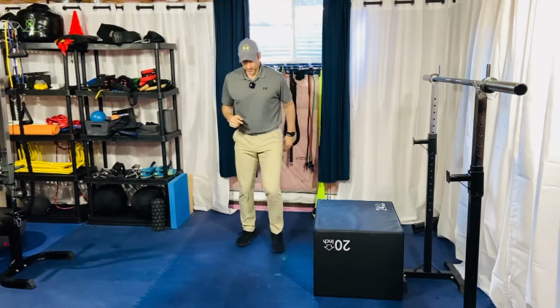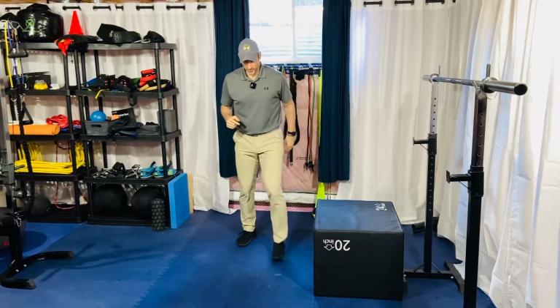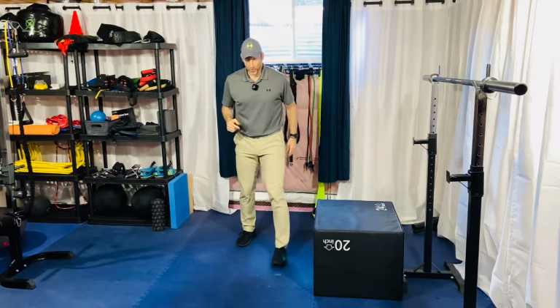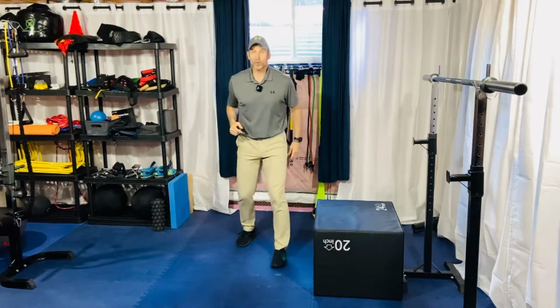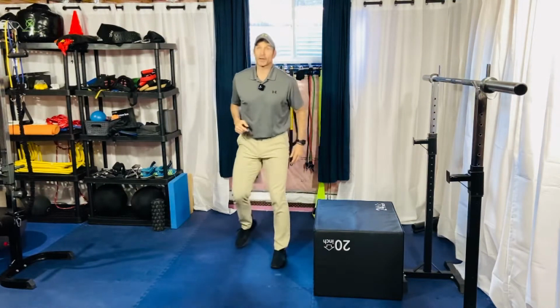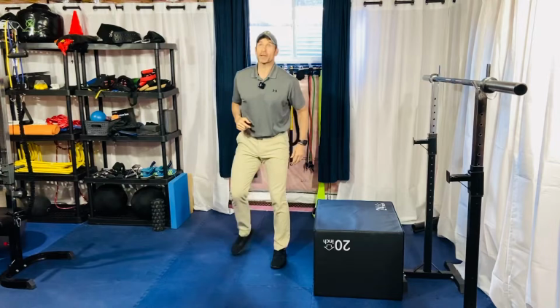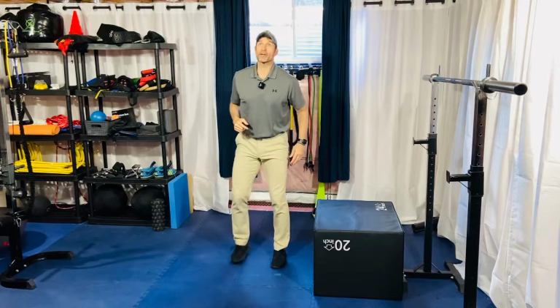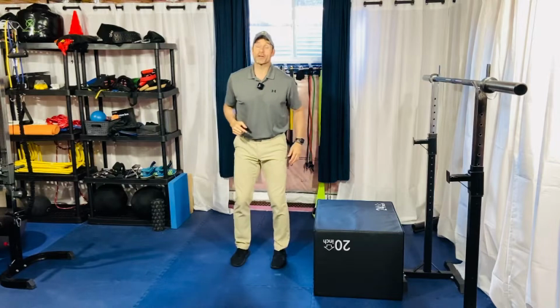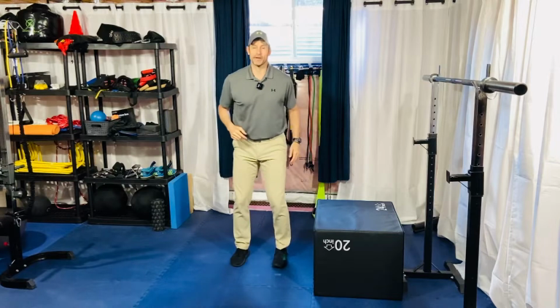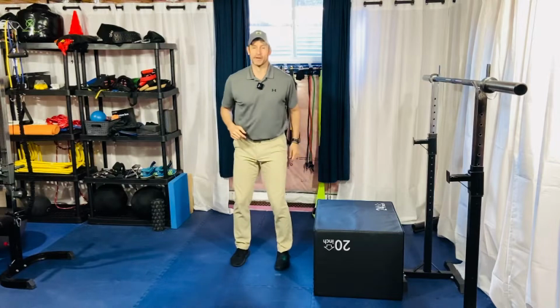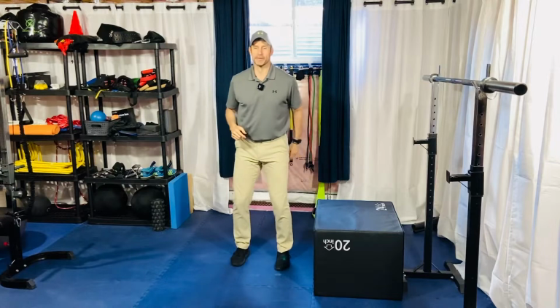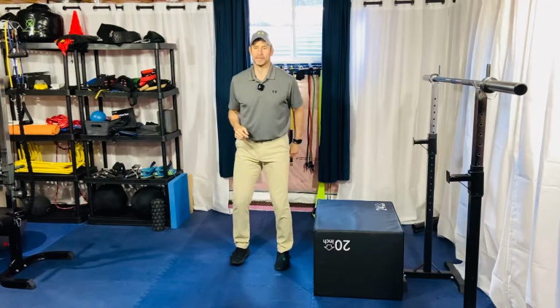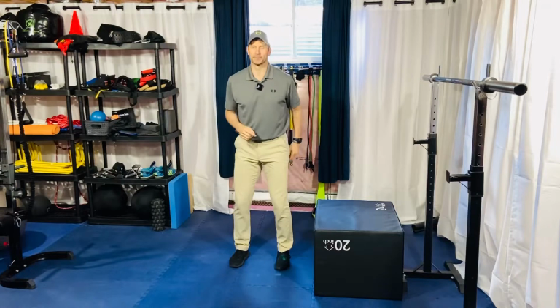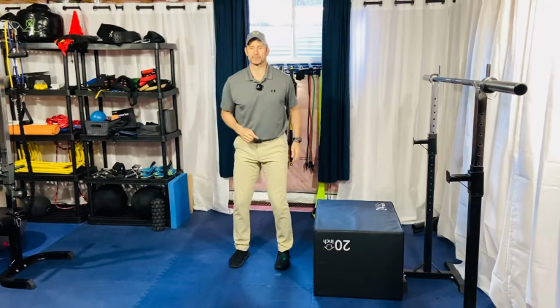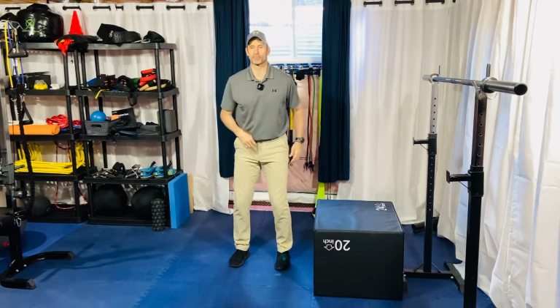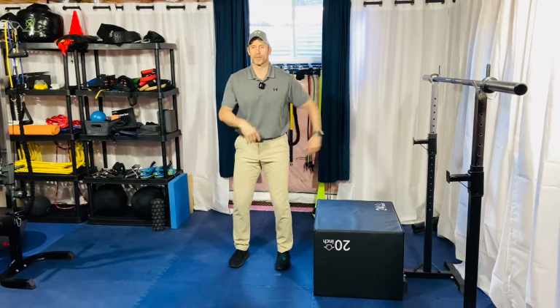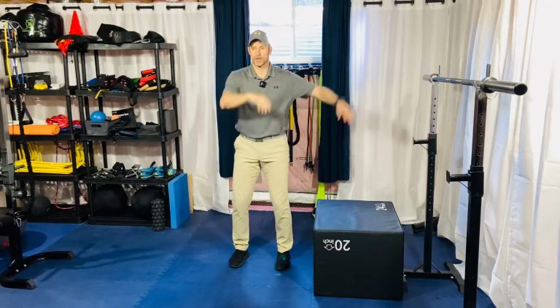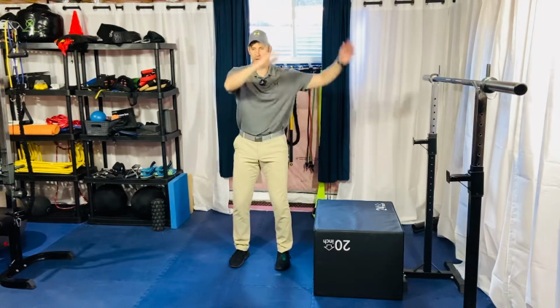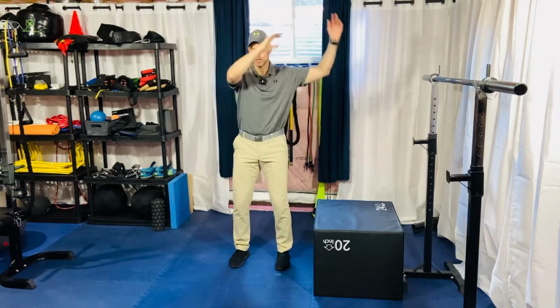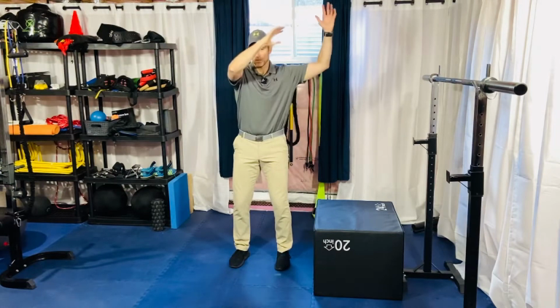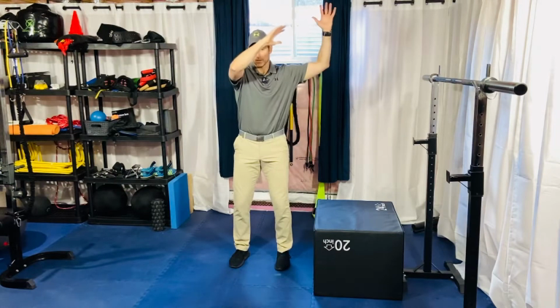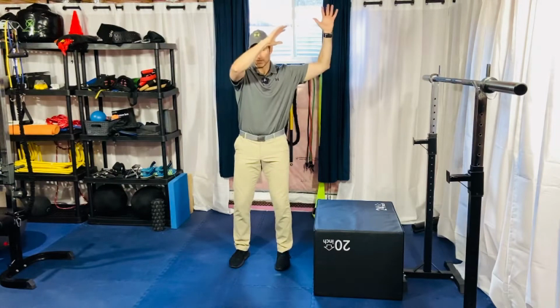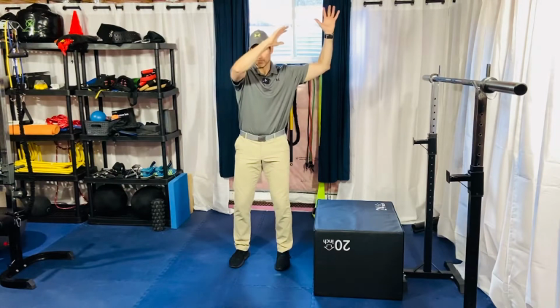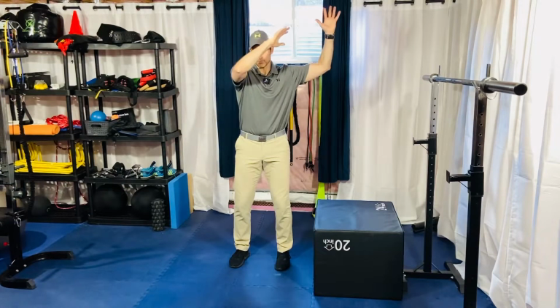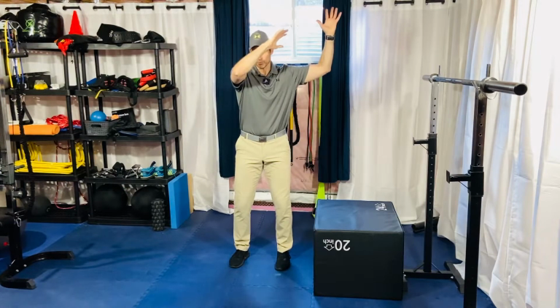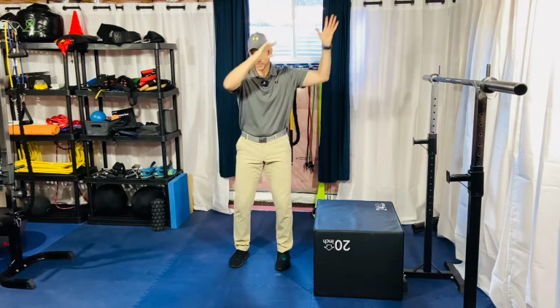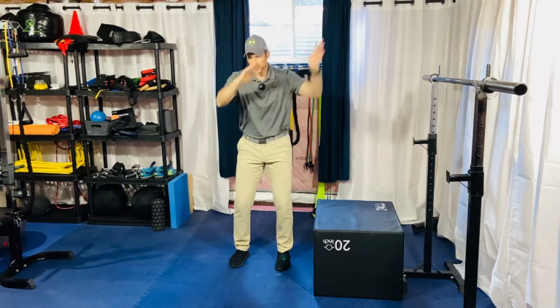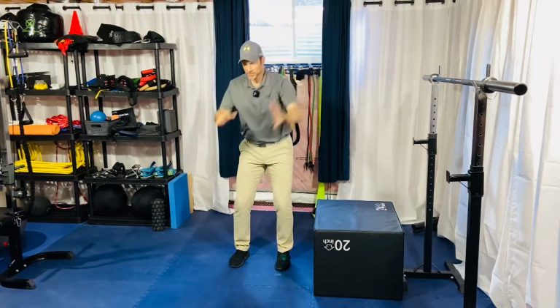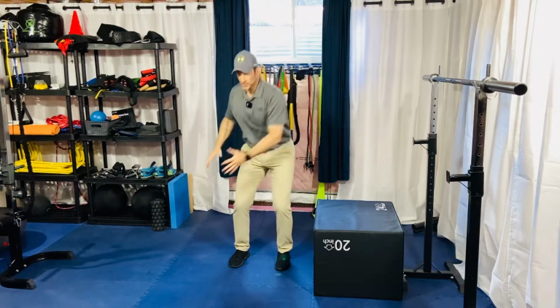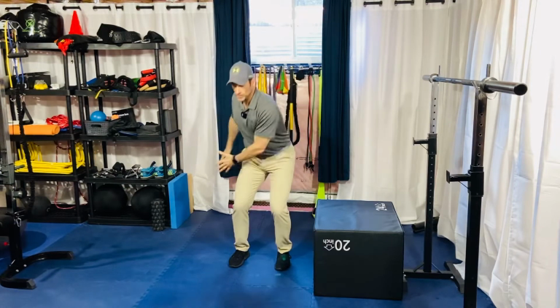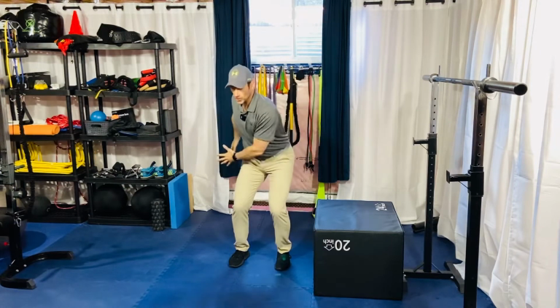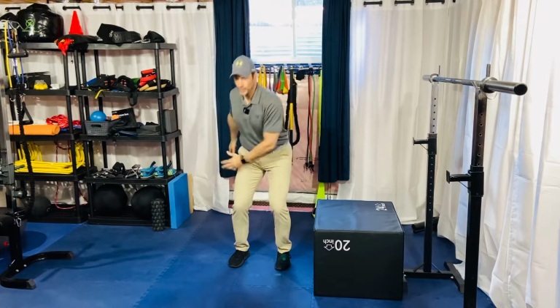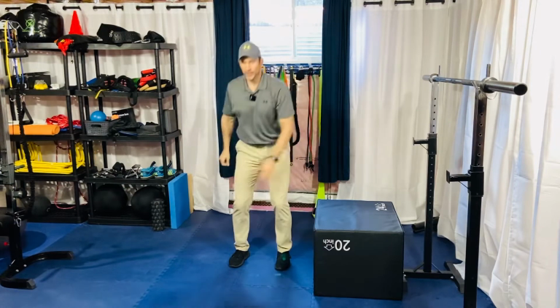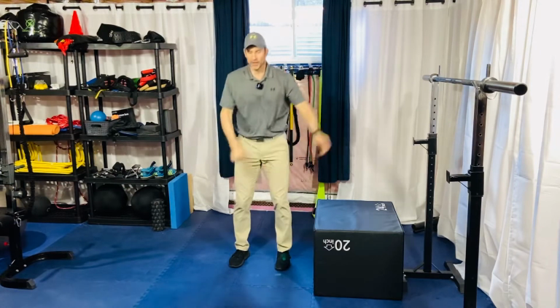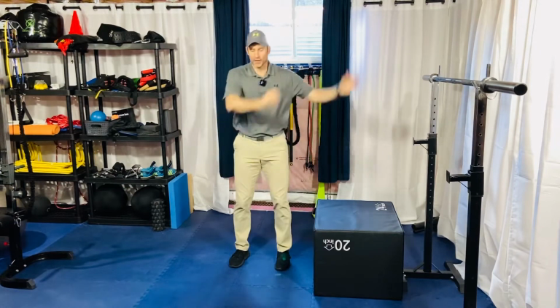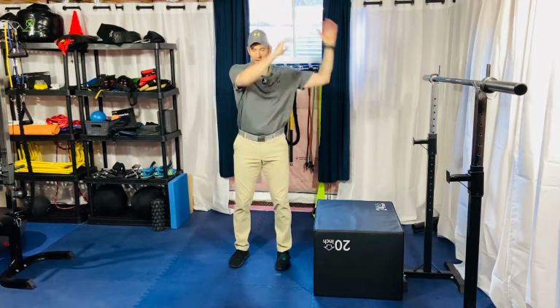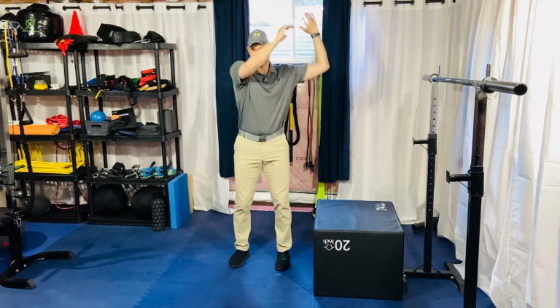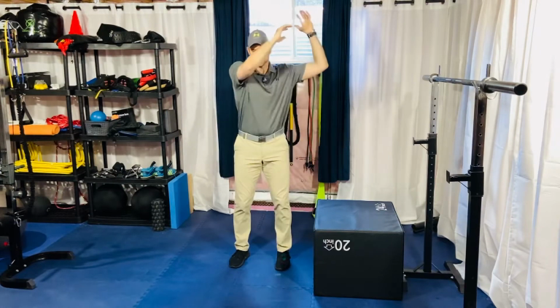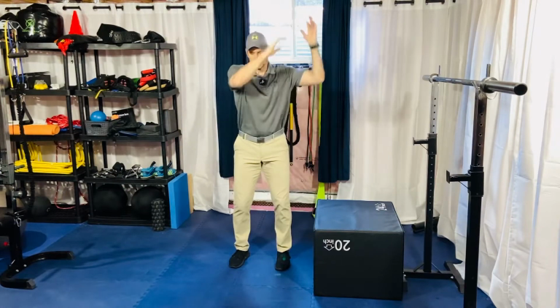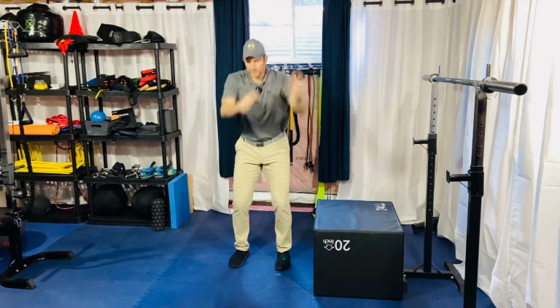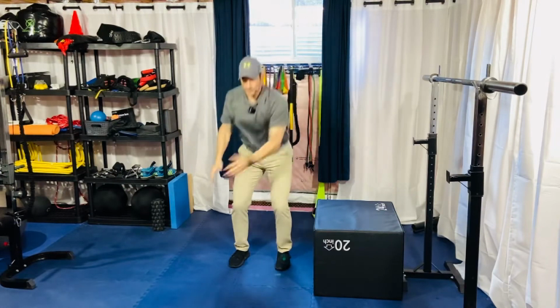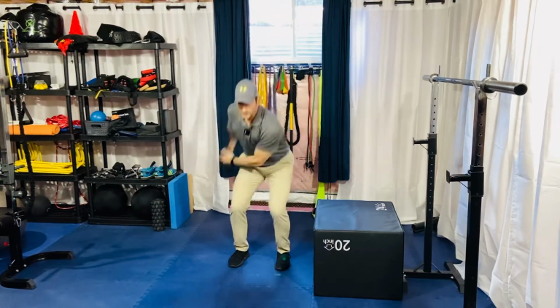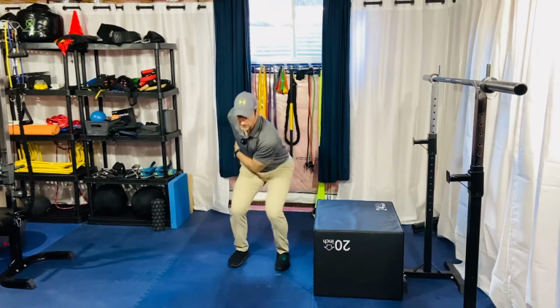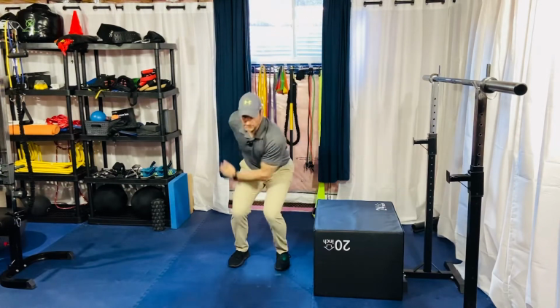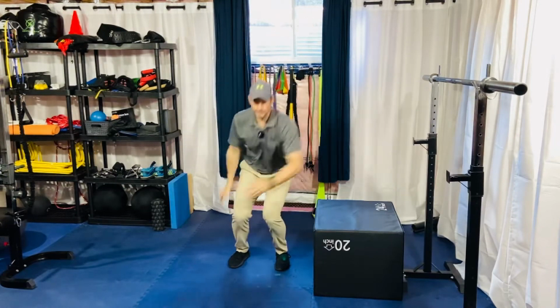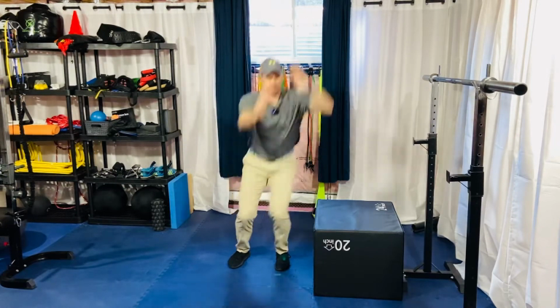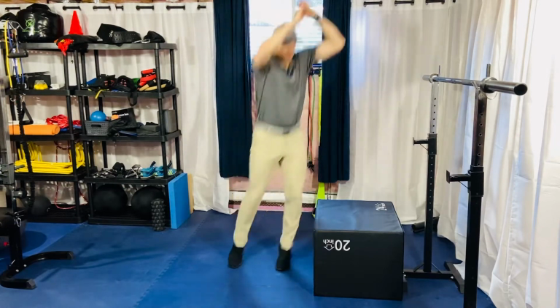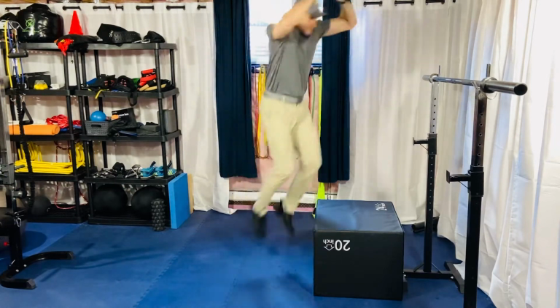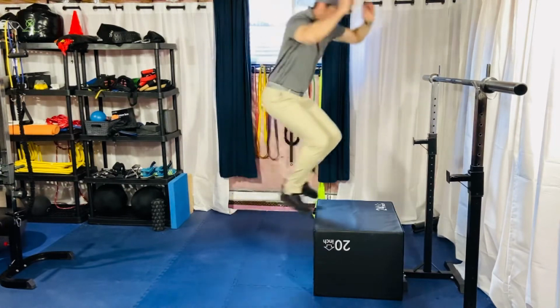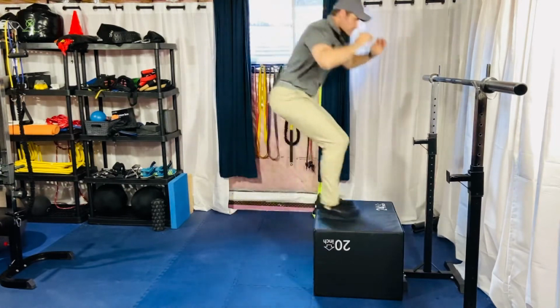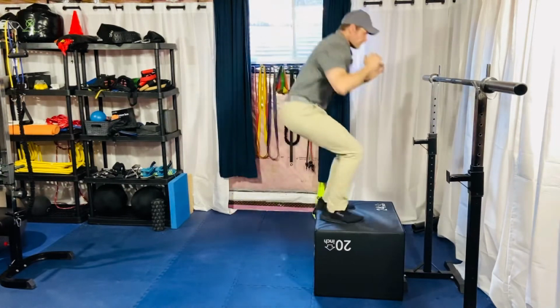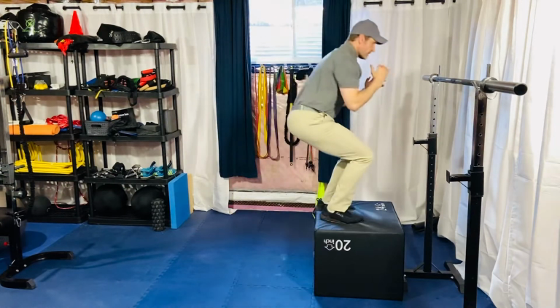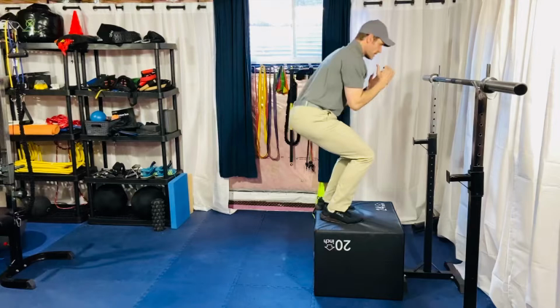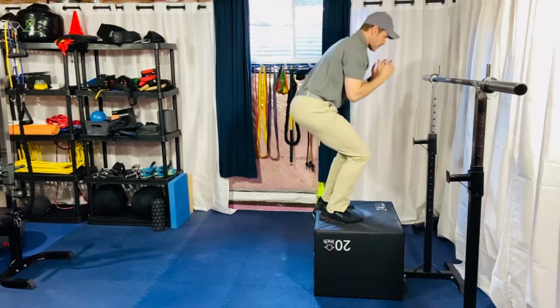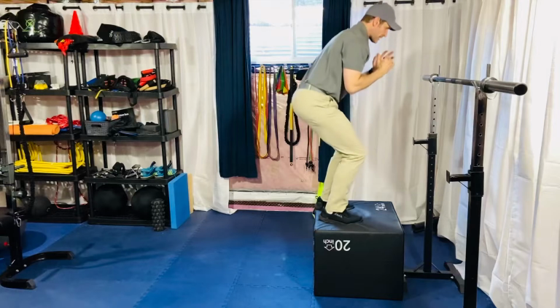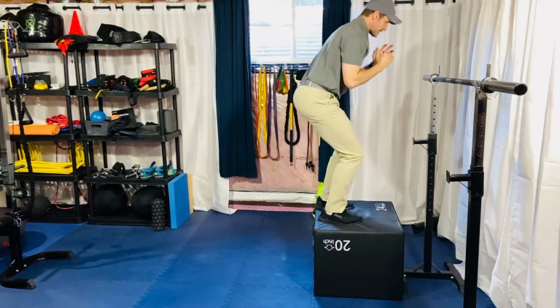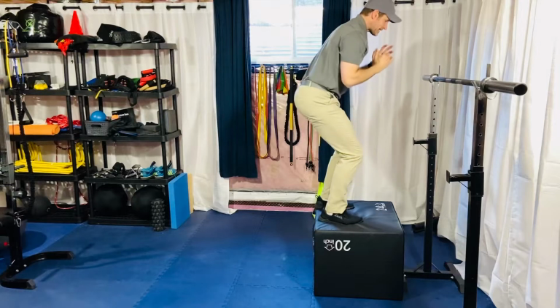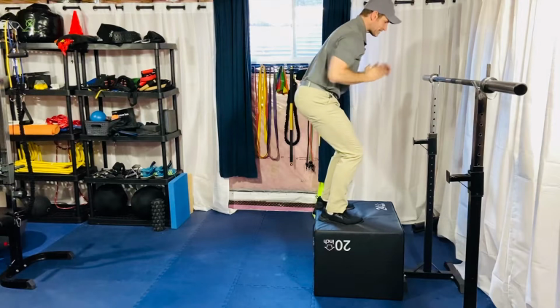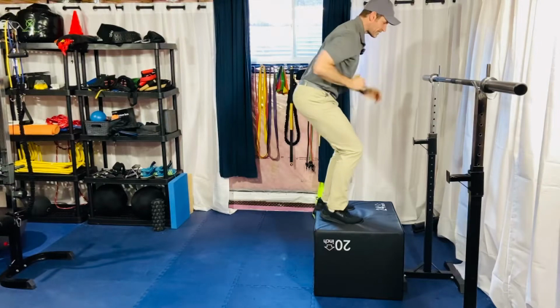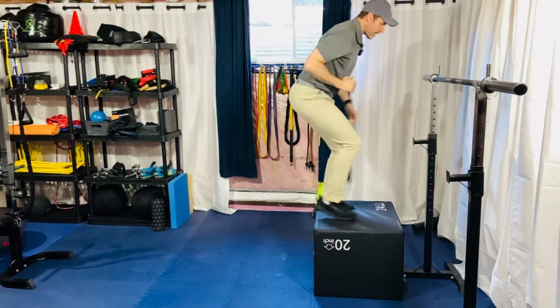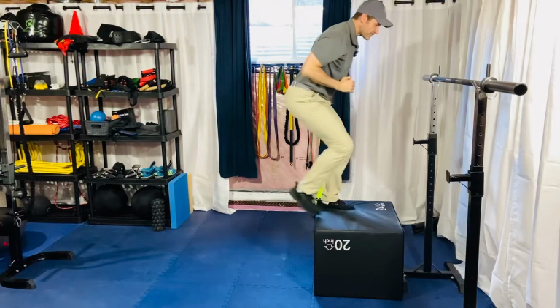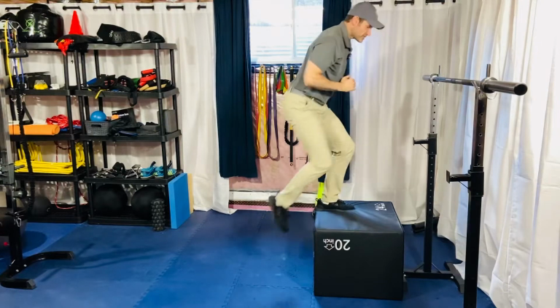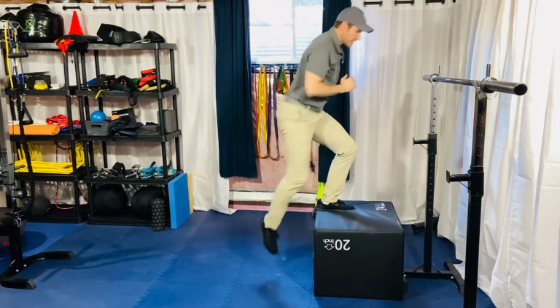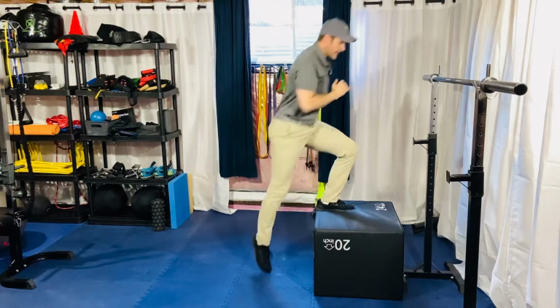So we're here, kind of a rotational load. Try to land as soft as you can.